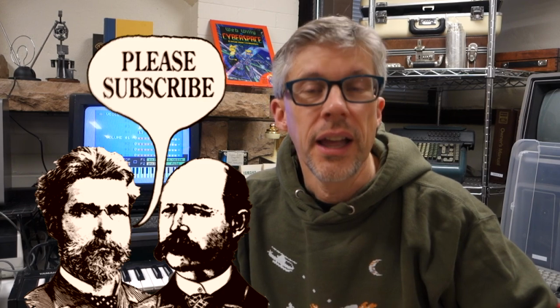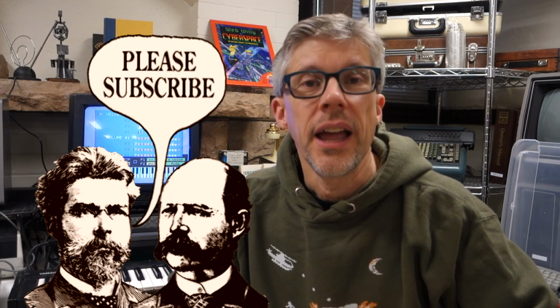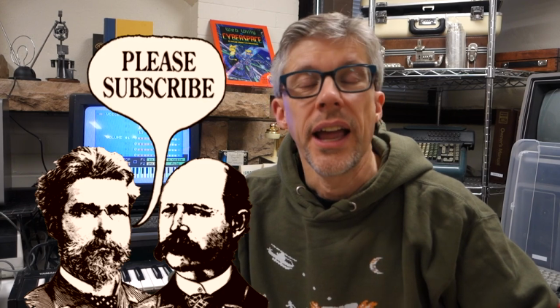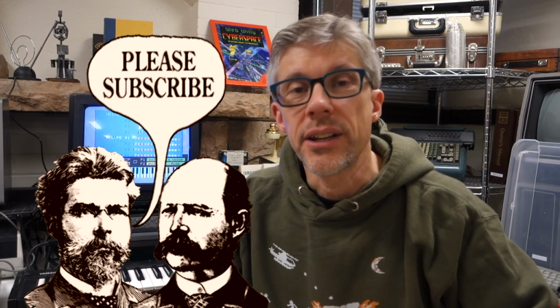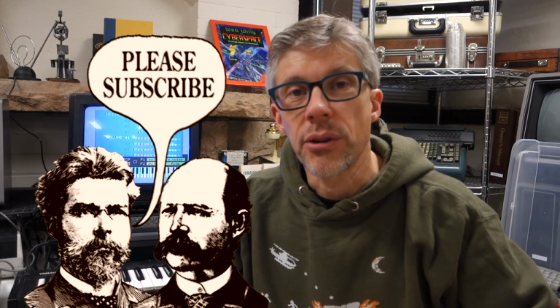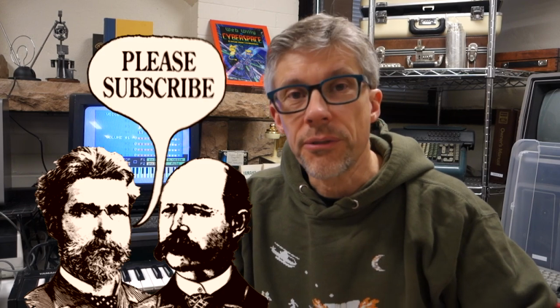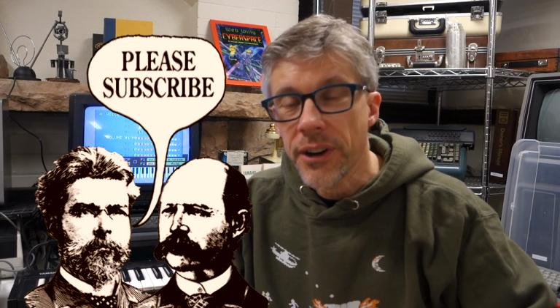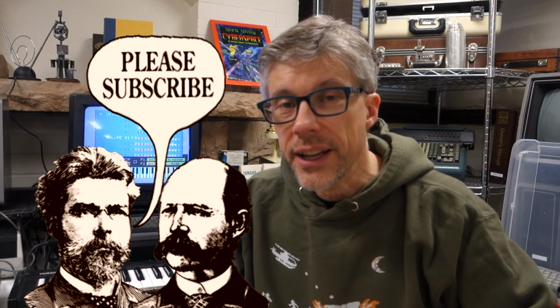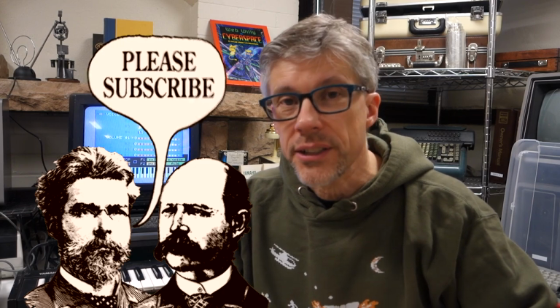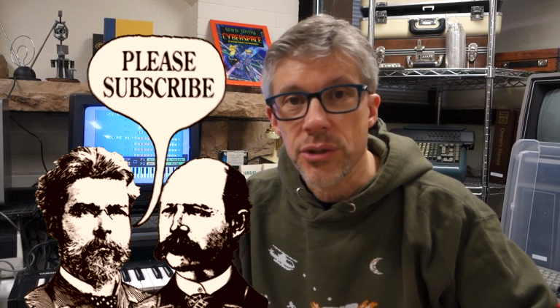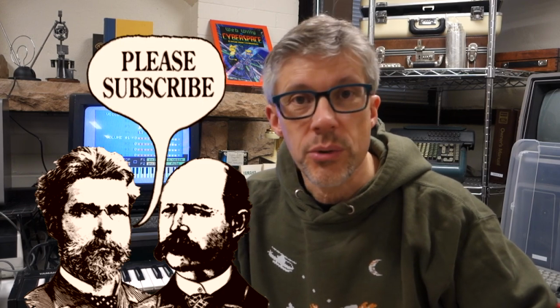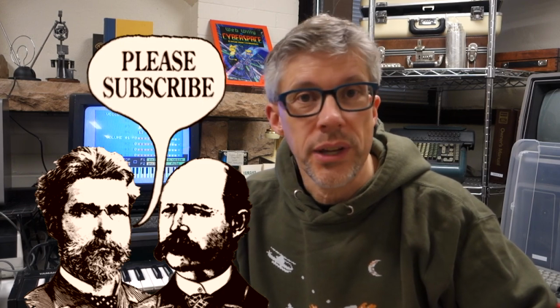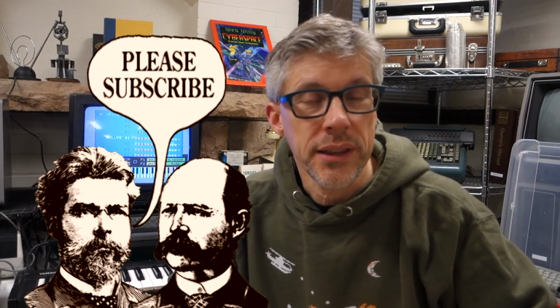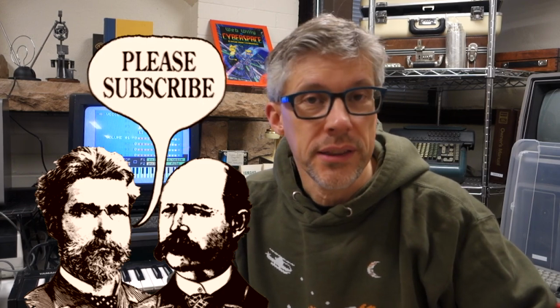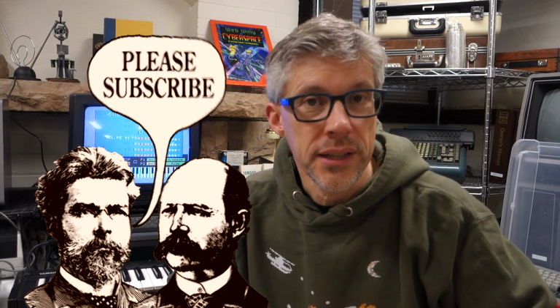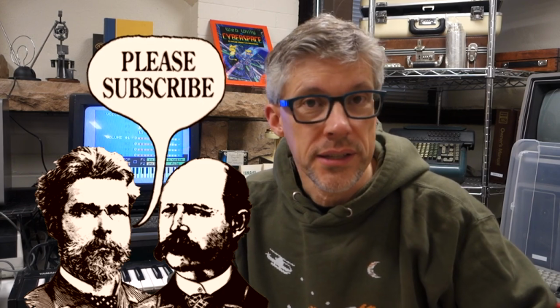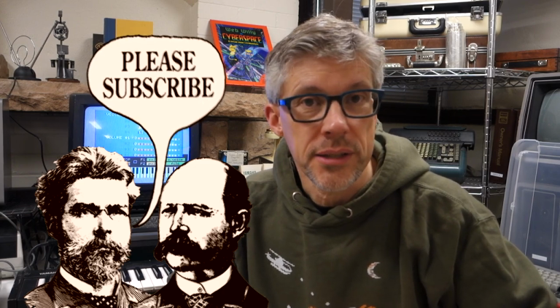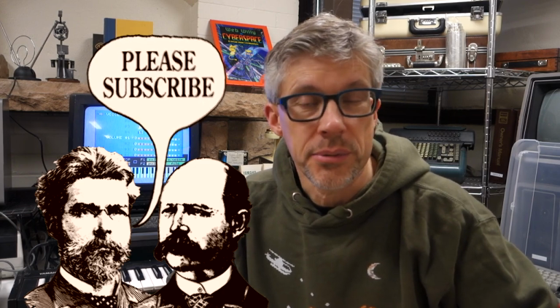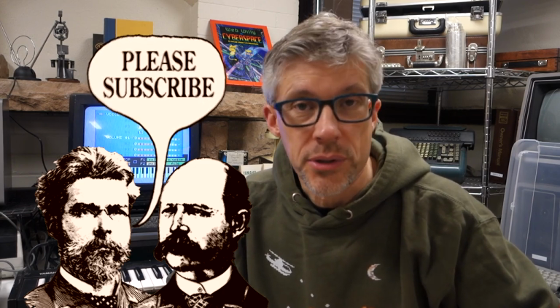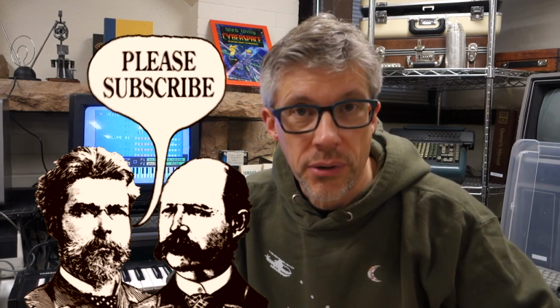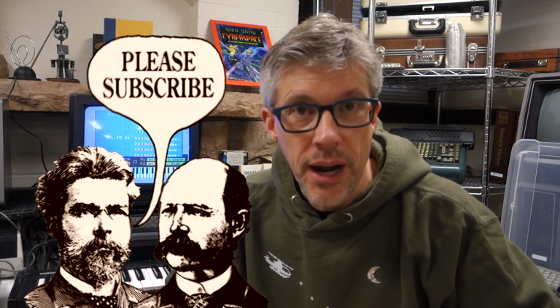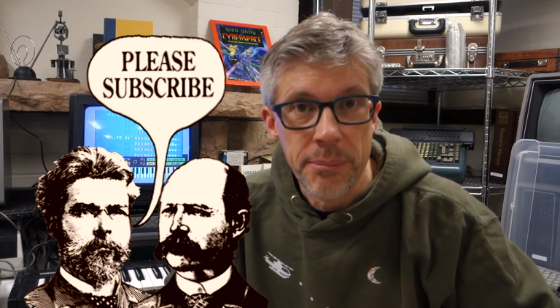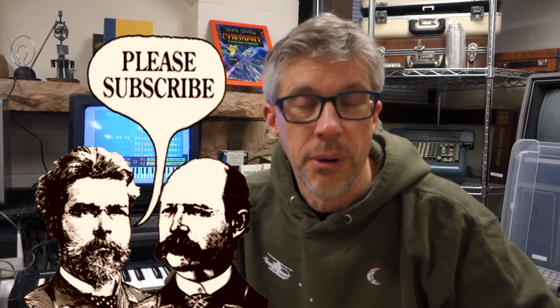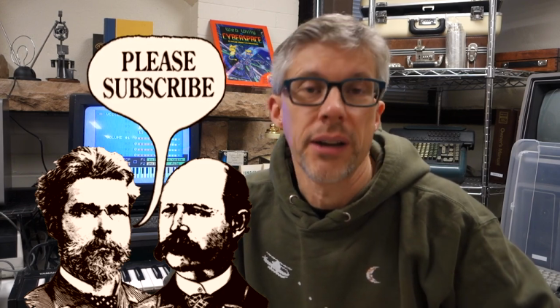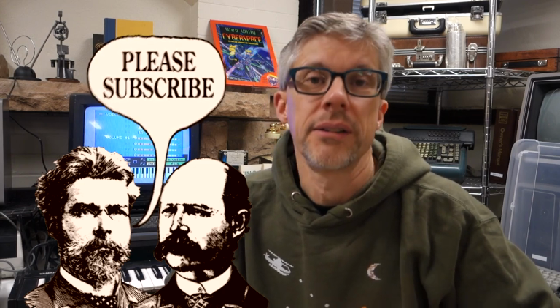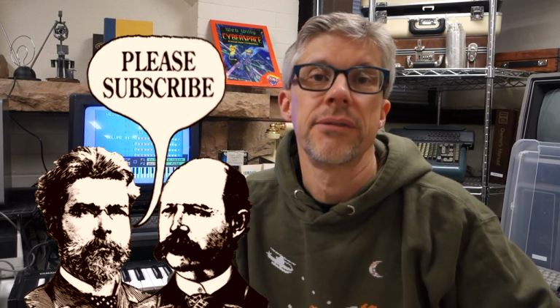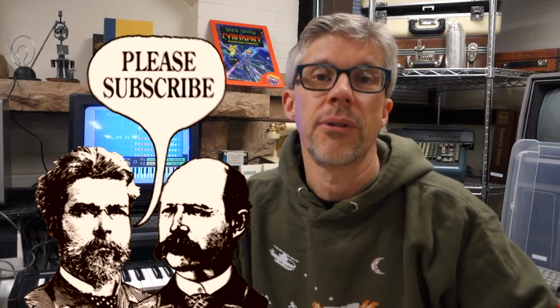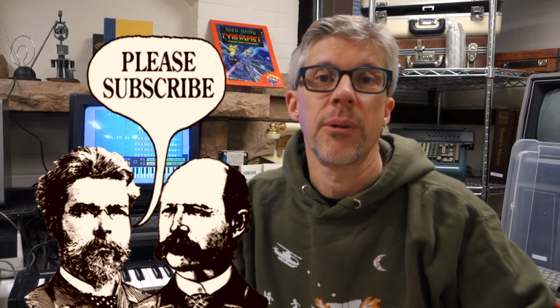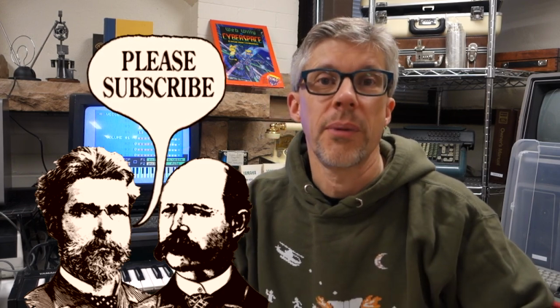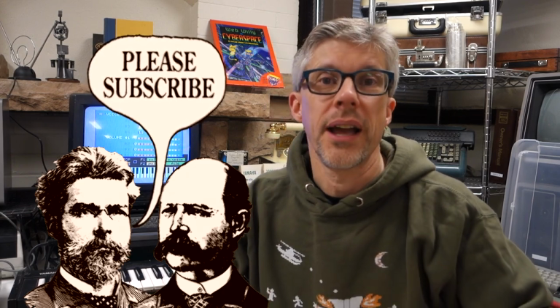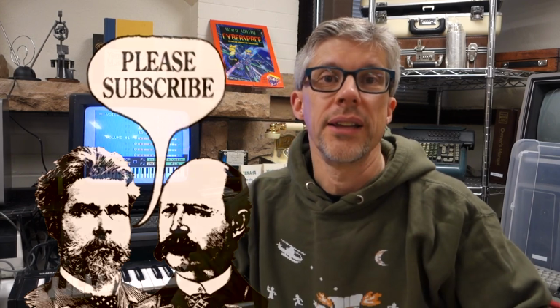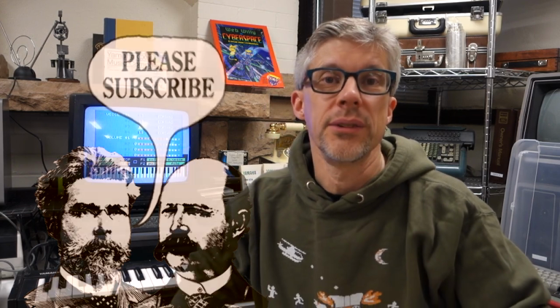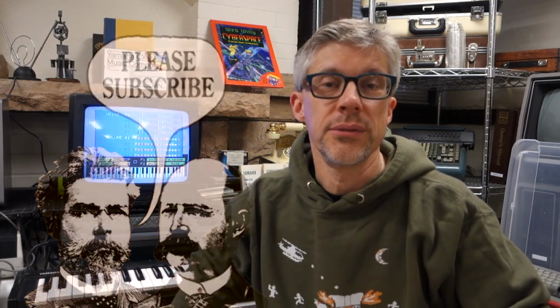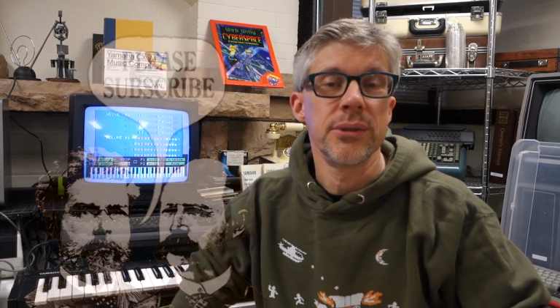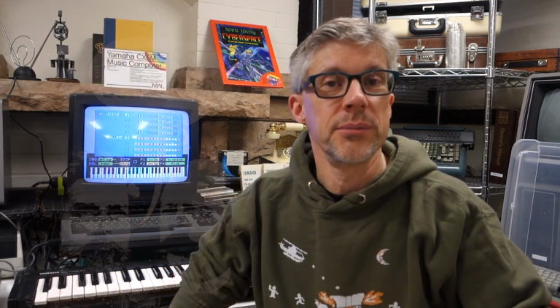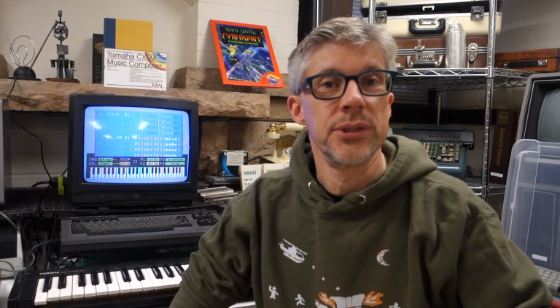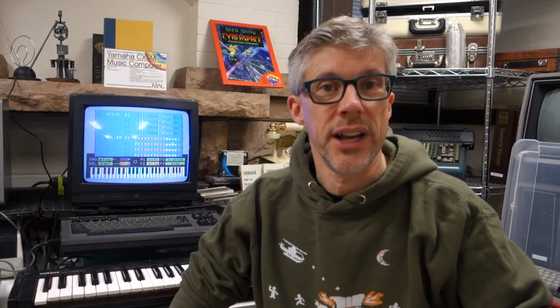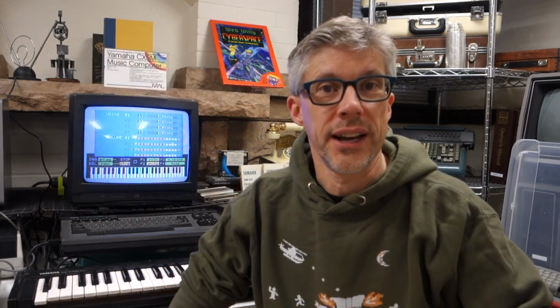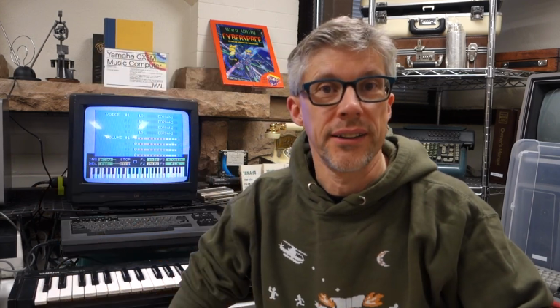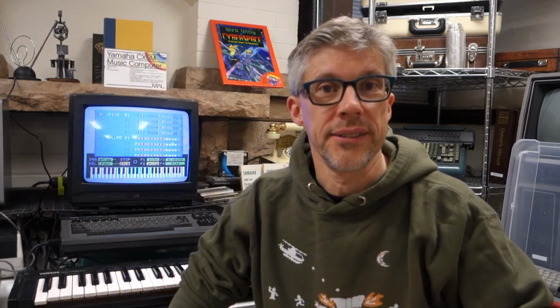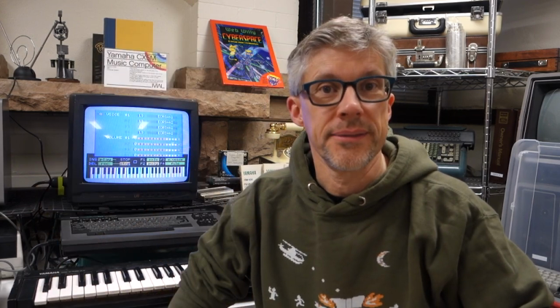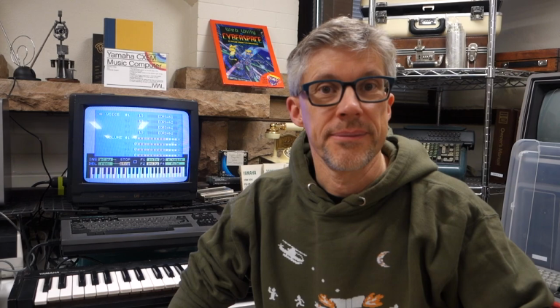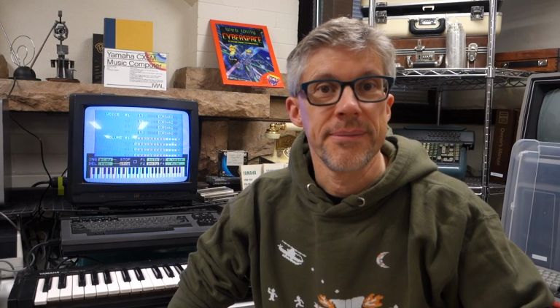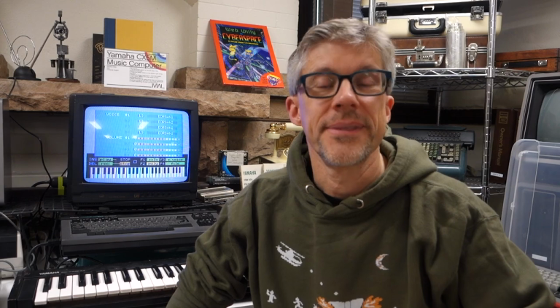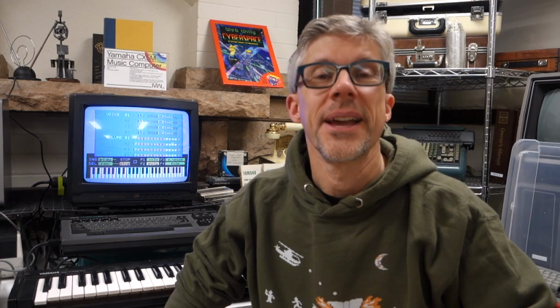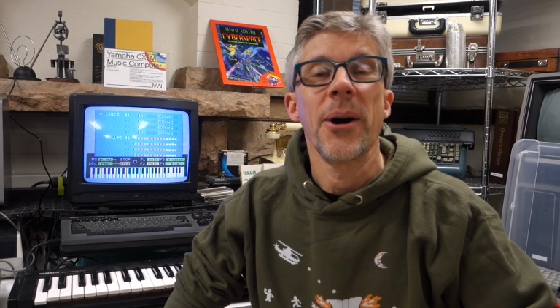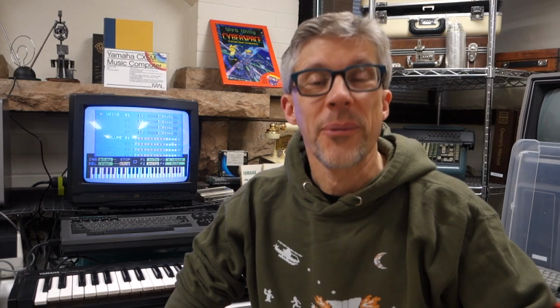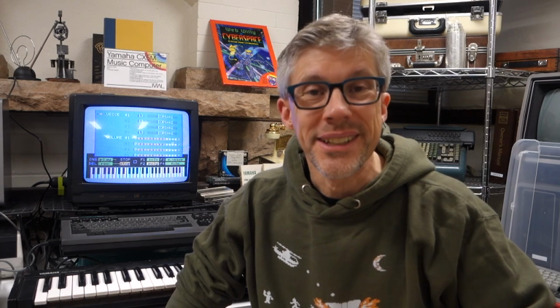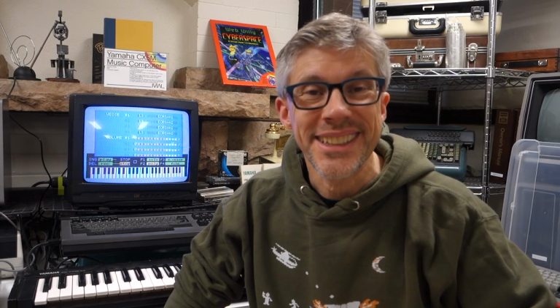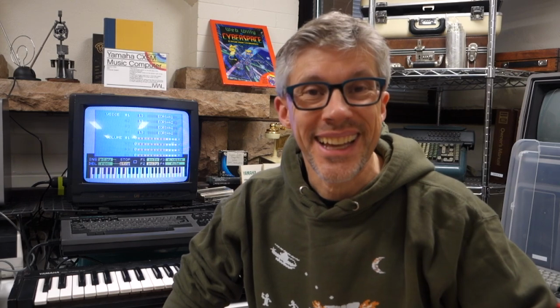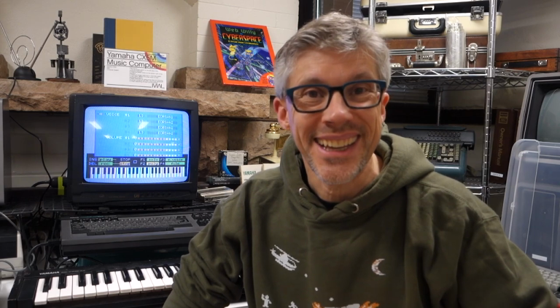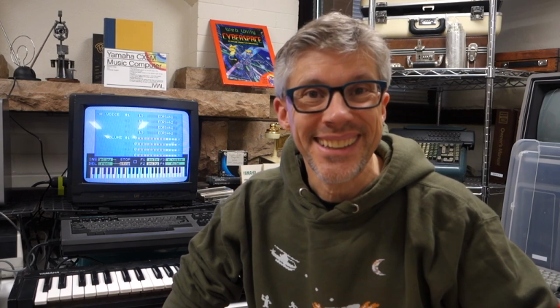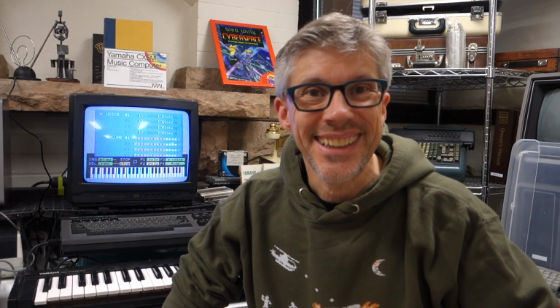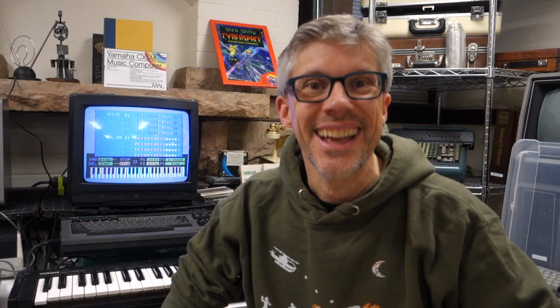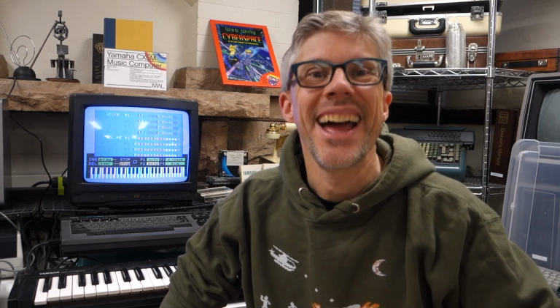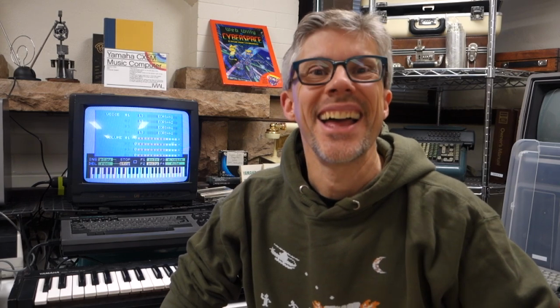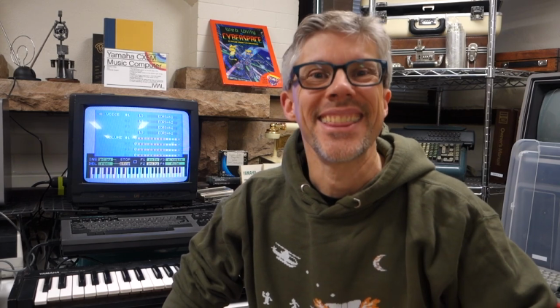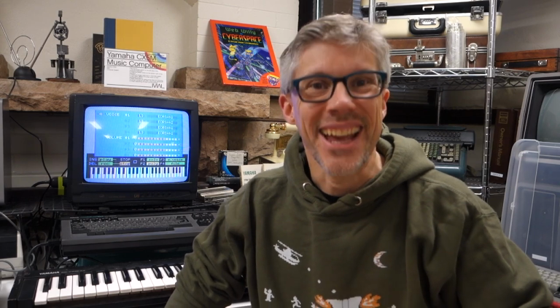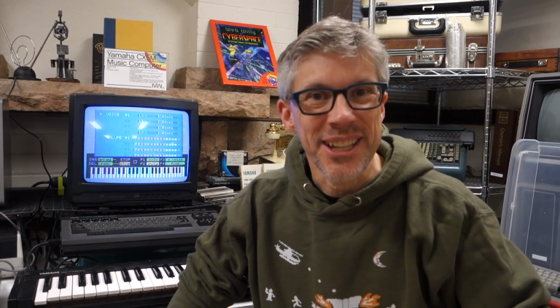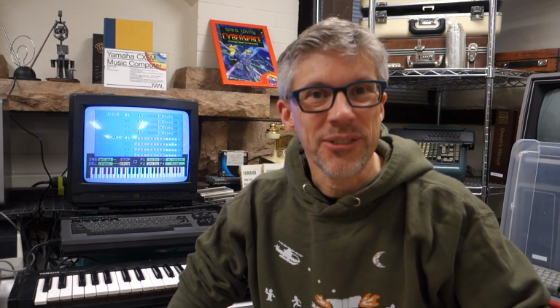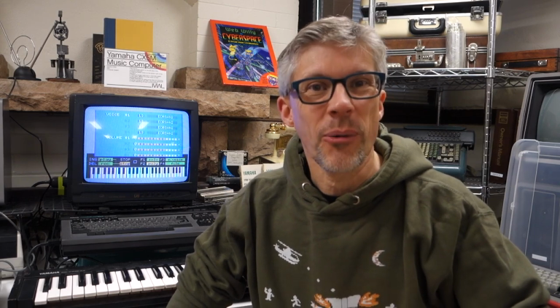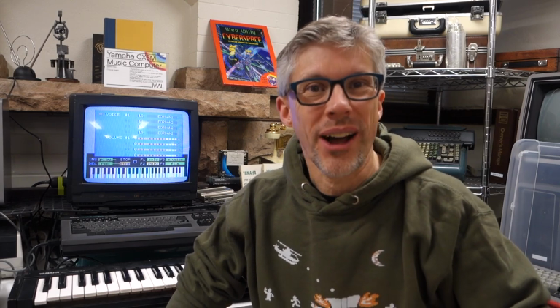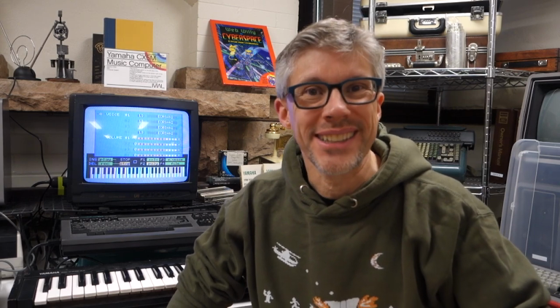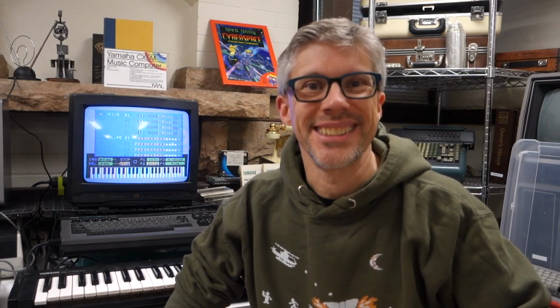Don't forget to hit the subscribe button for my YouTube channel. Thanks for watching.